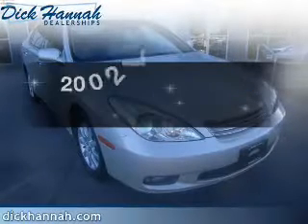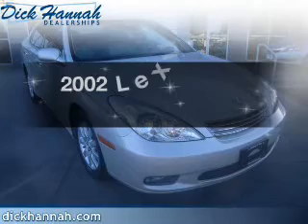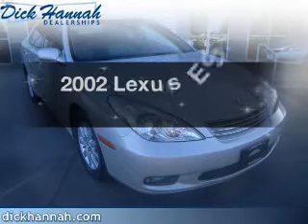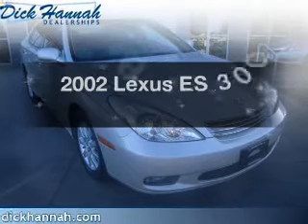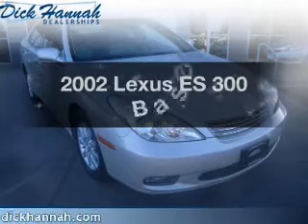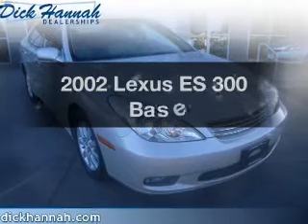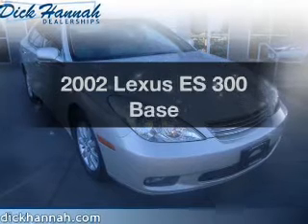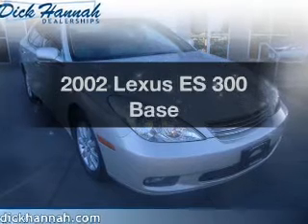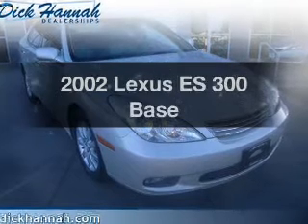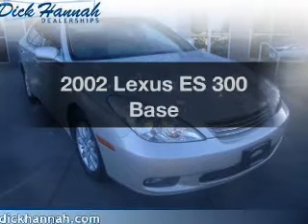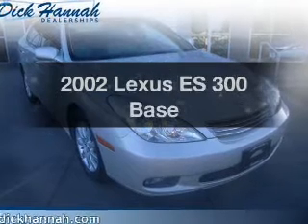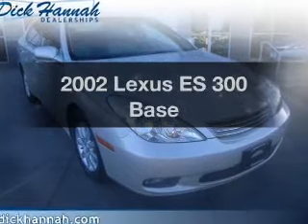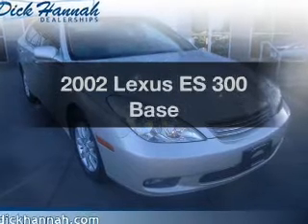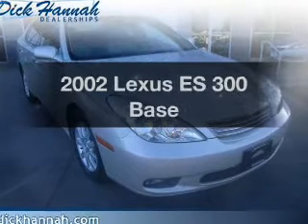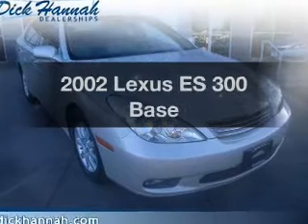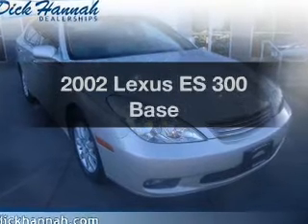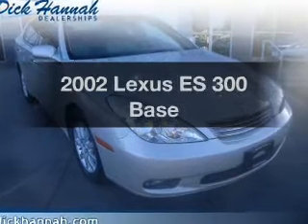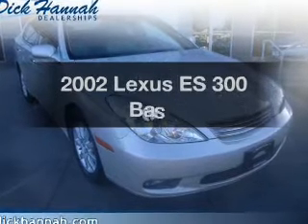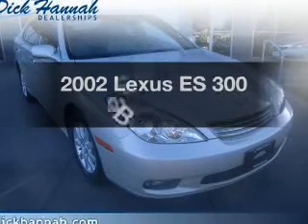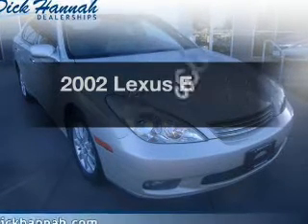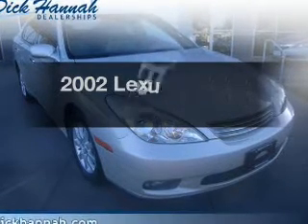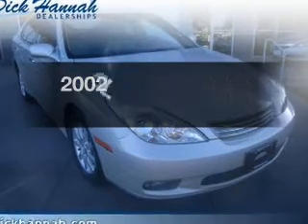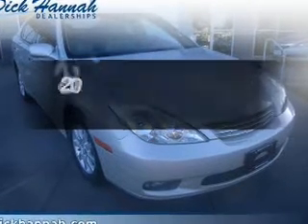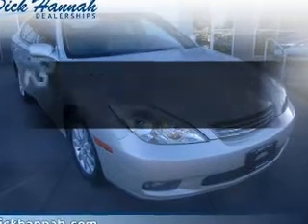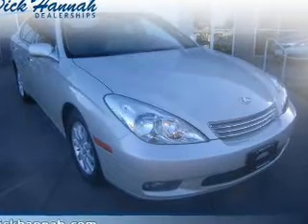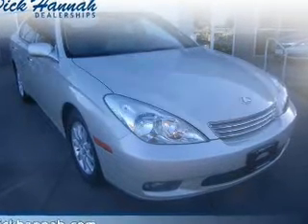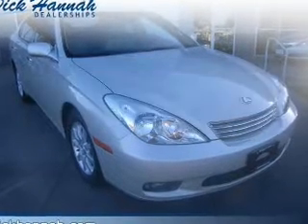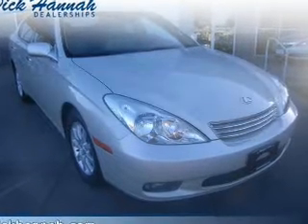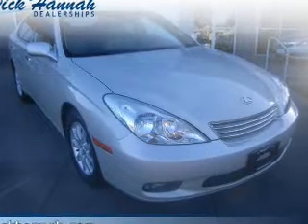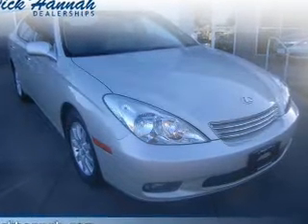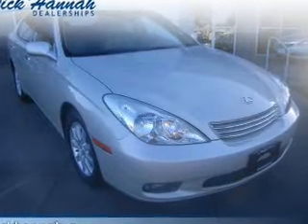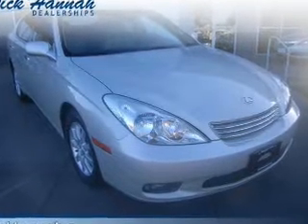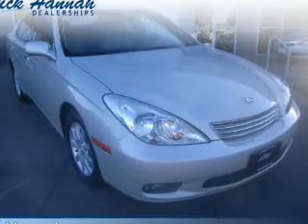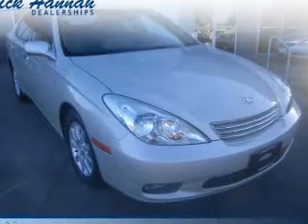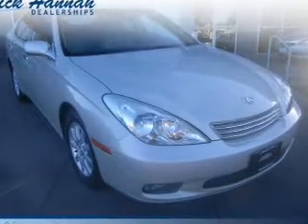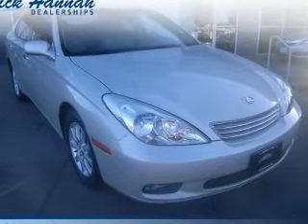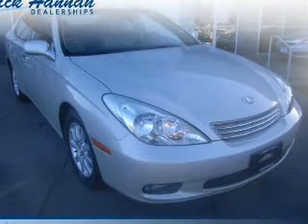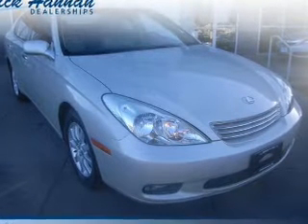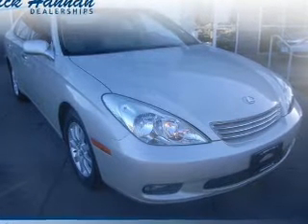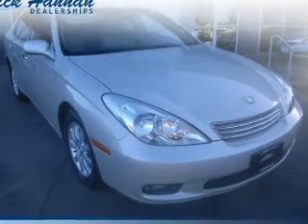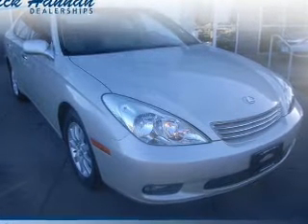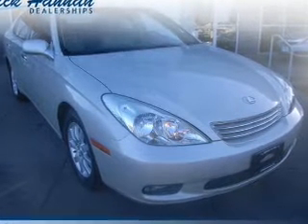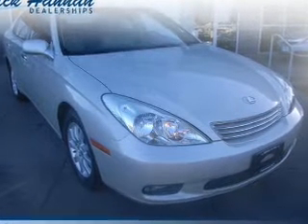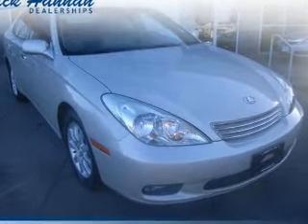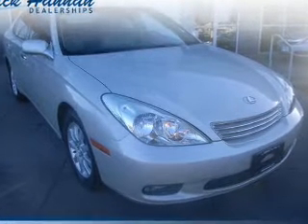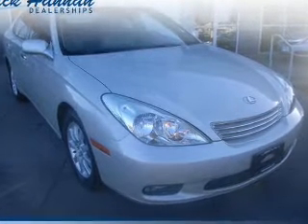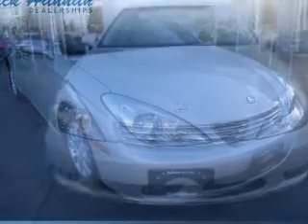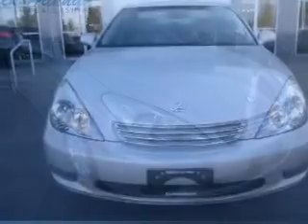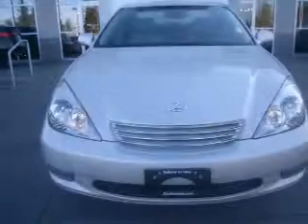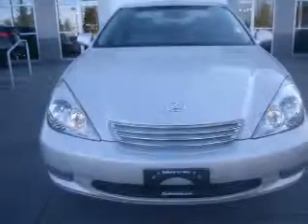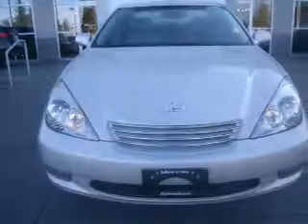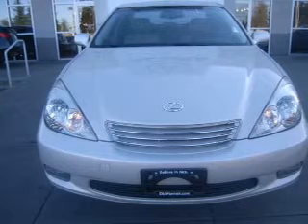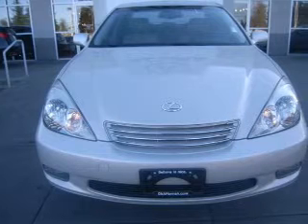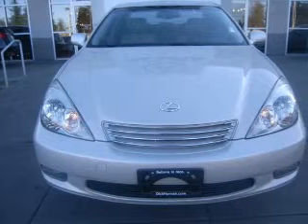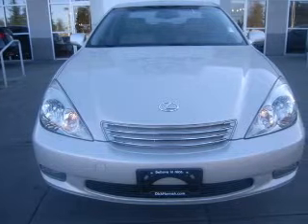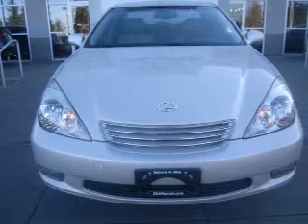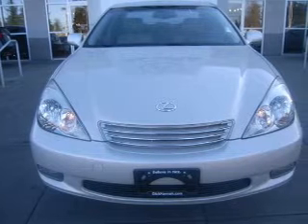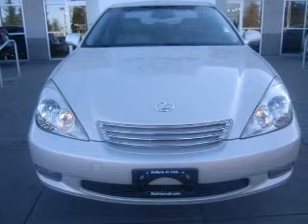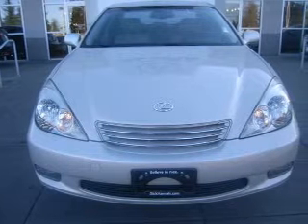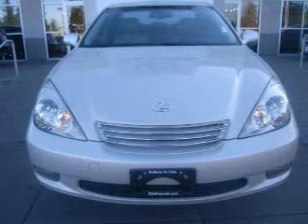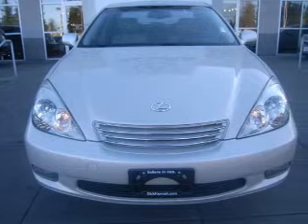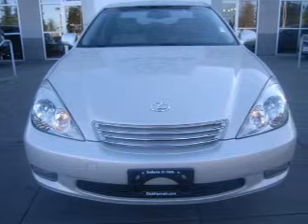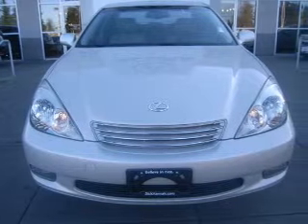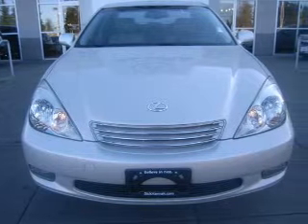Presenting the 2002 Lexus ES300. If you're looking for a first-rate auto, this one could be yours today.